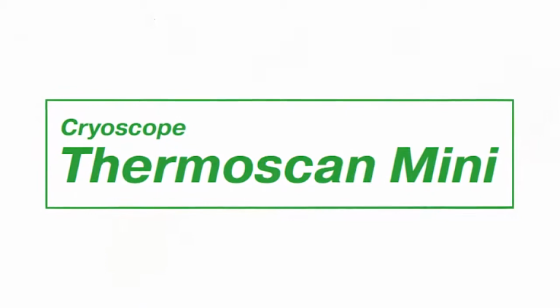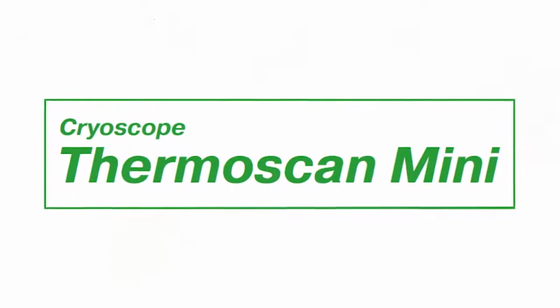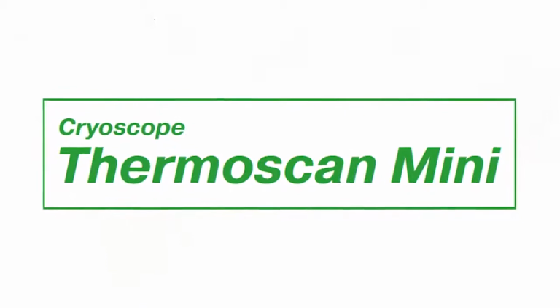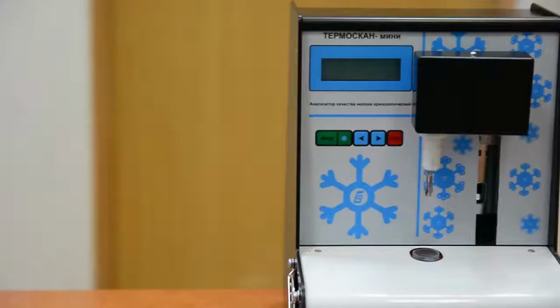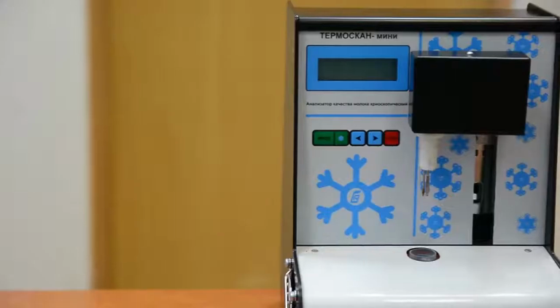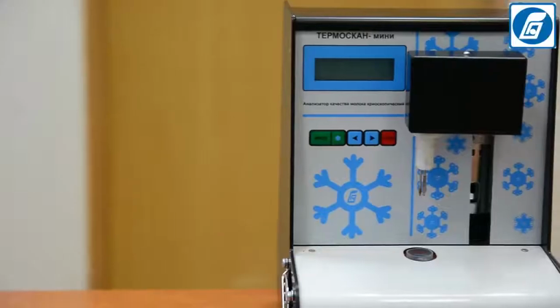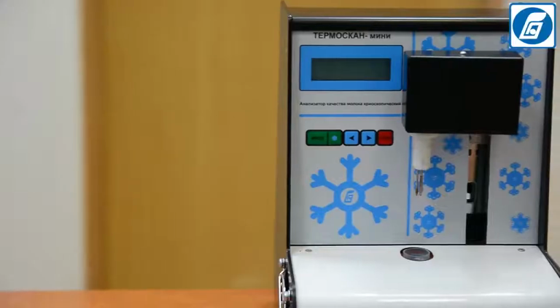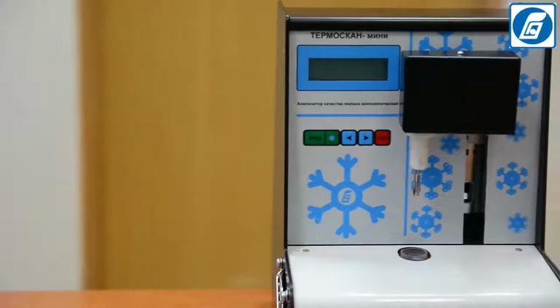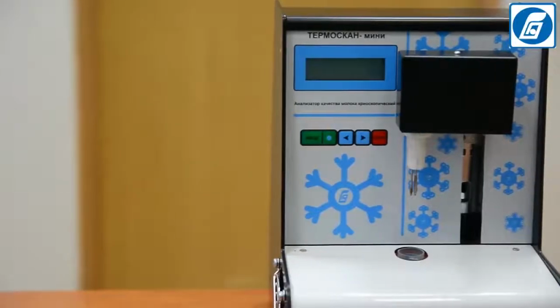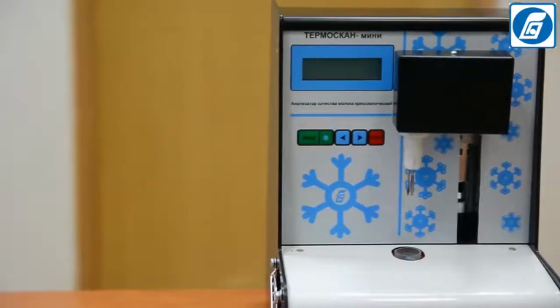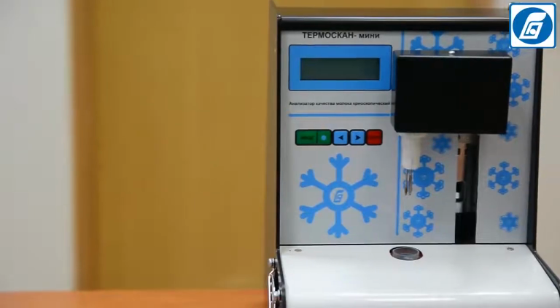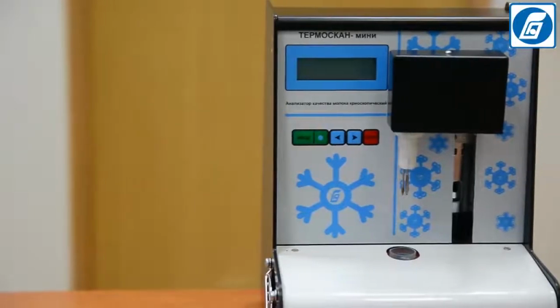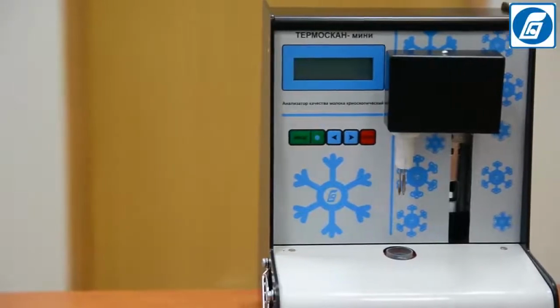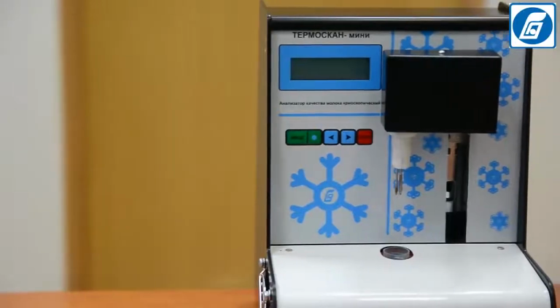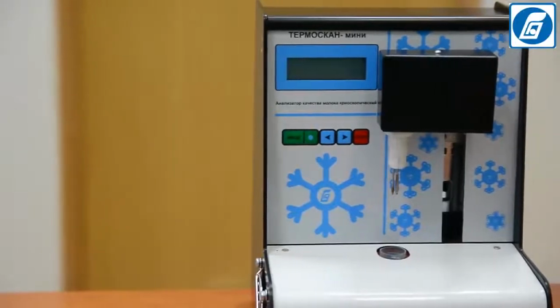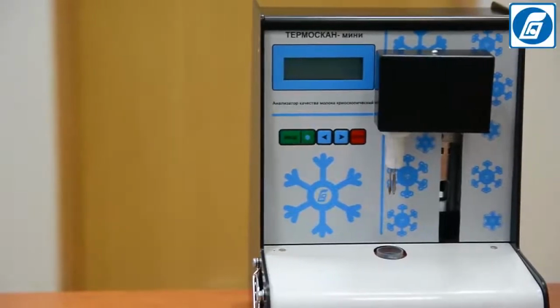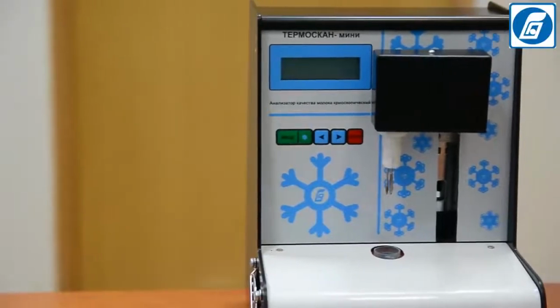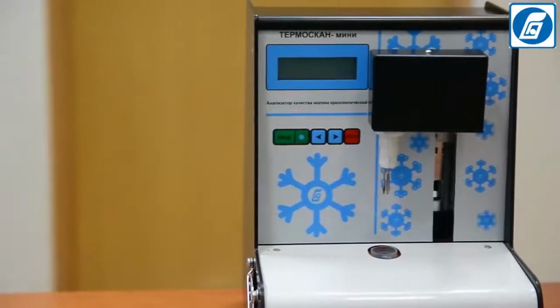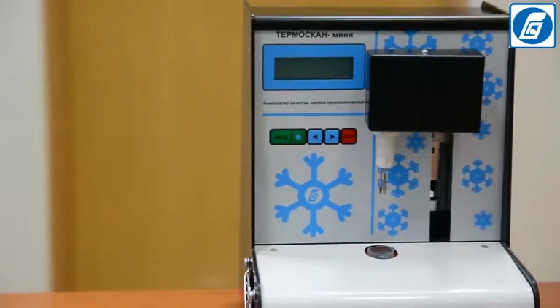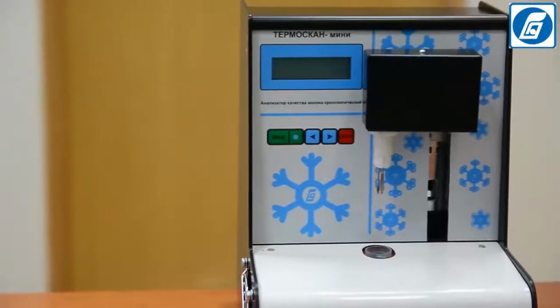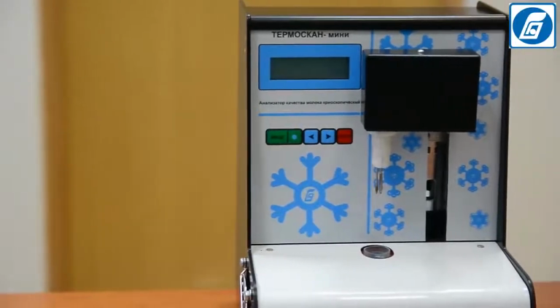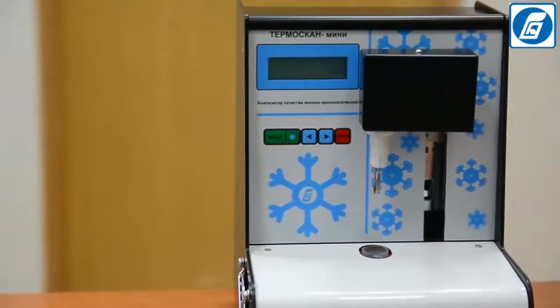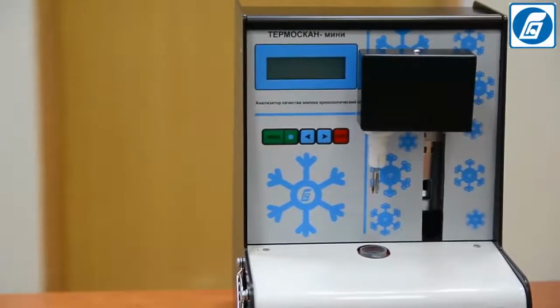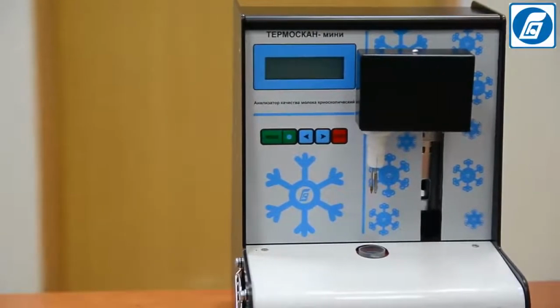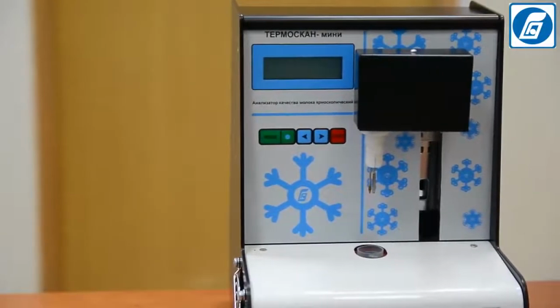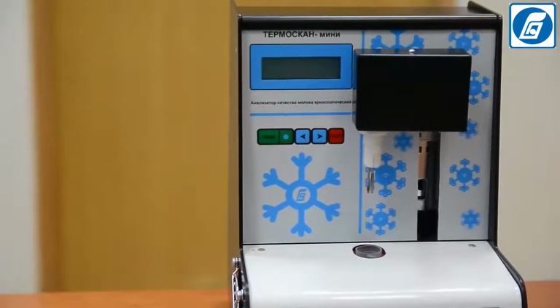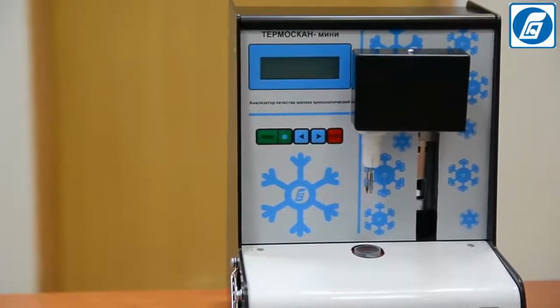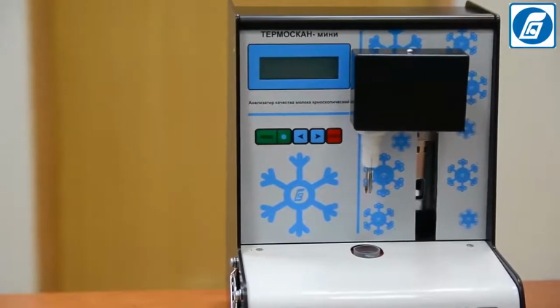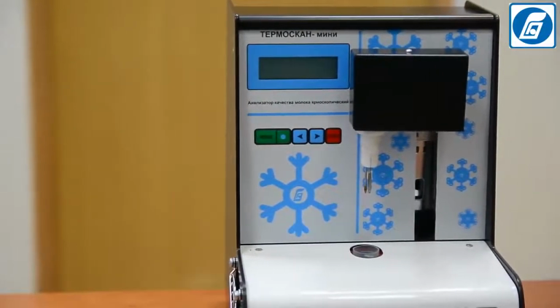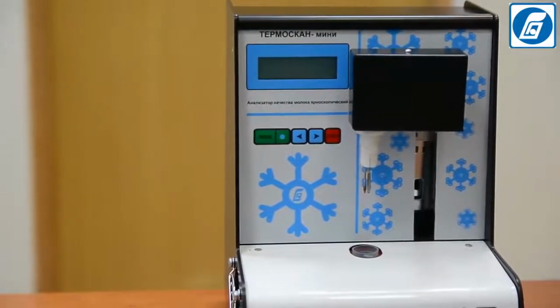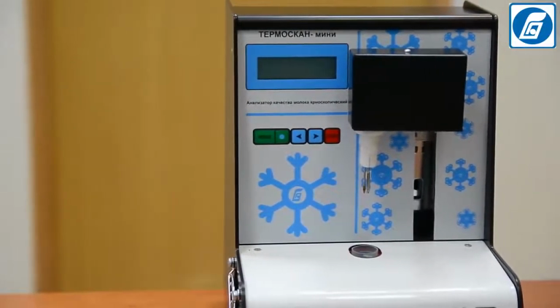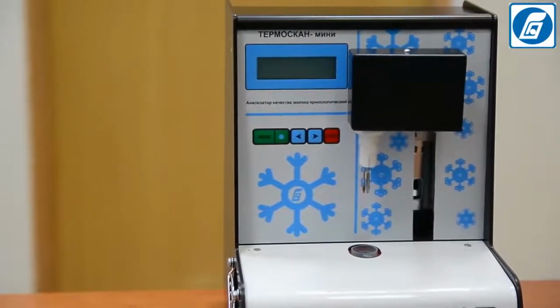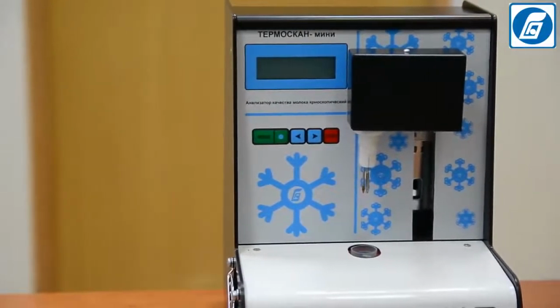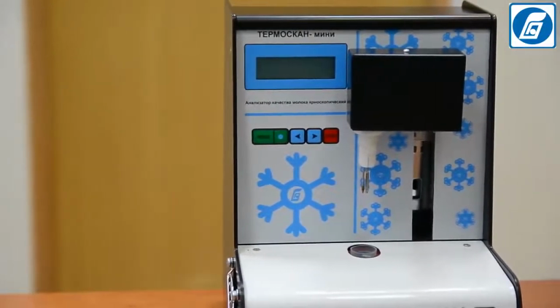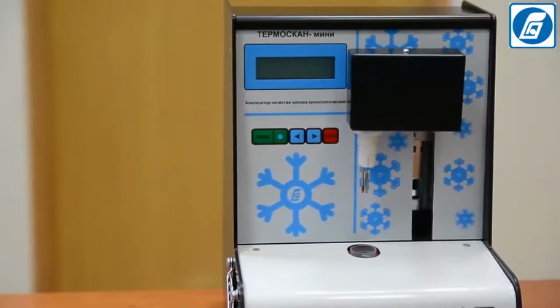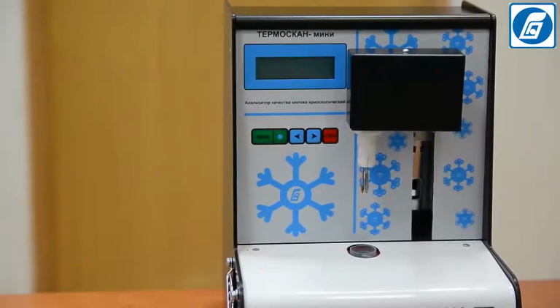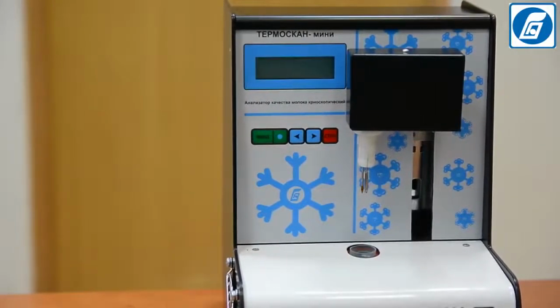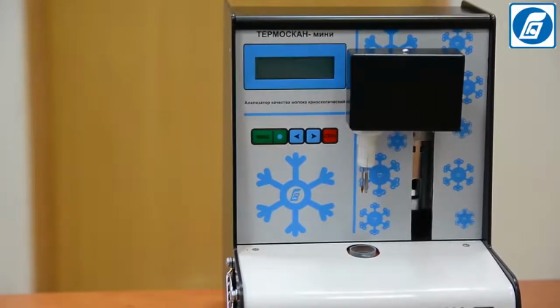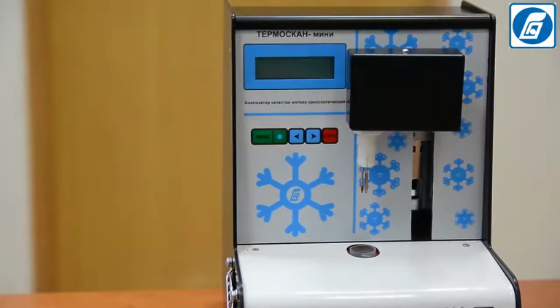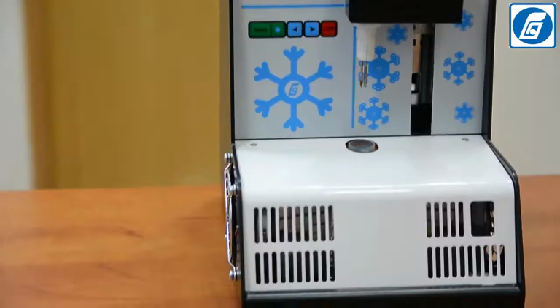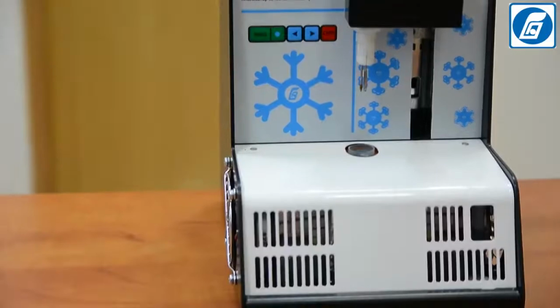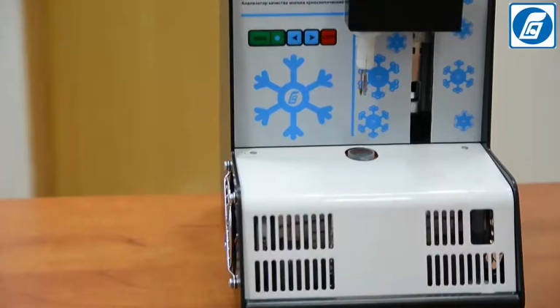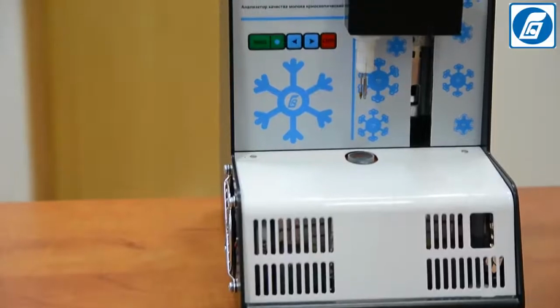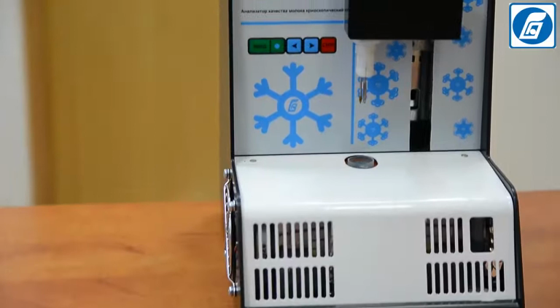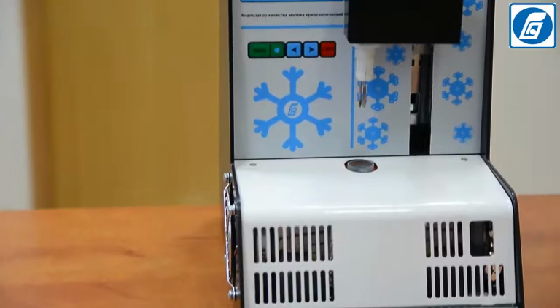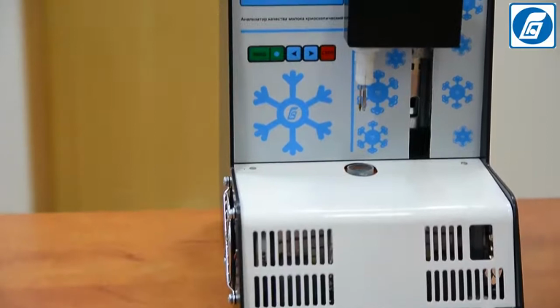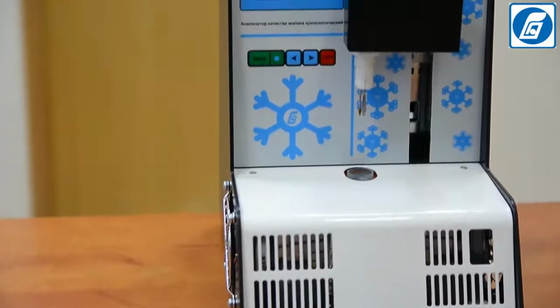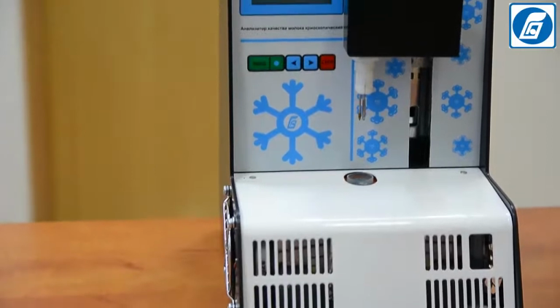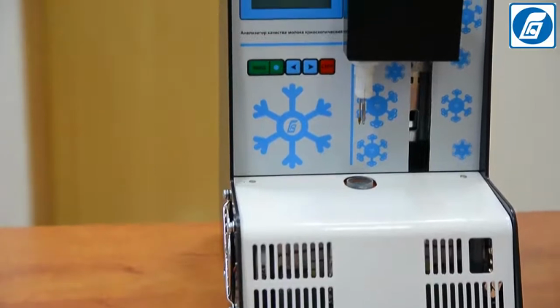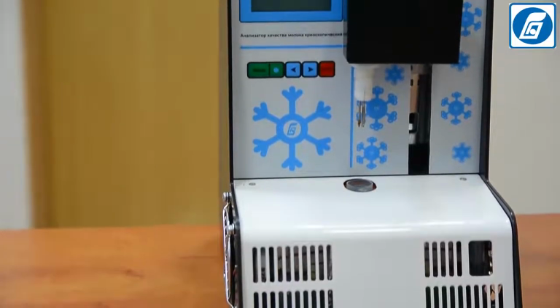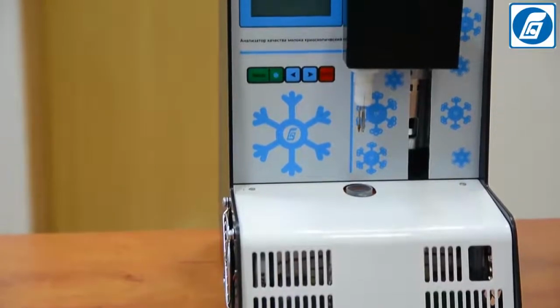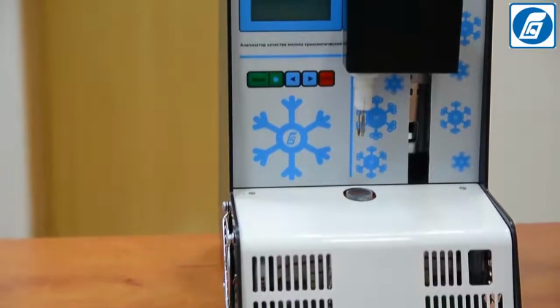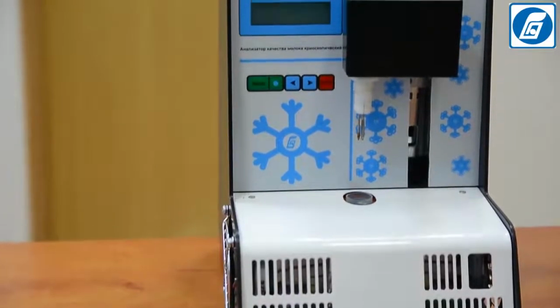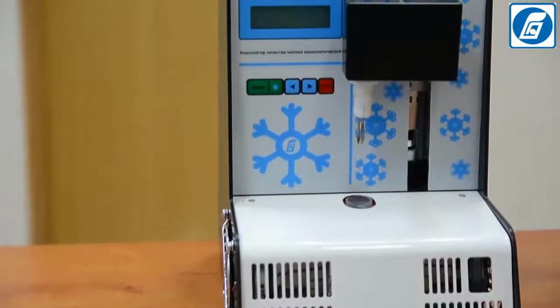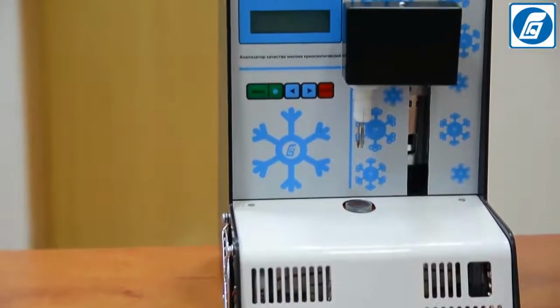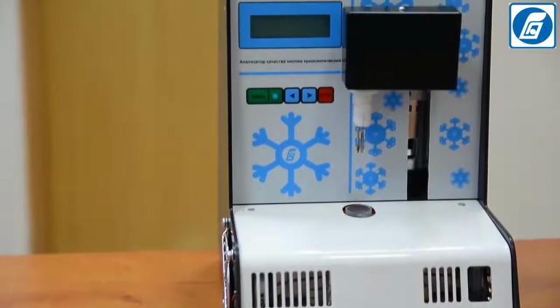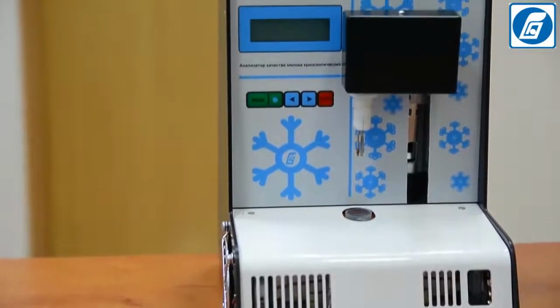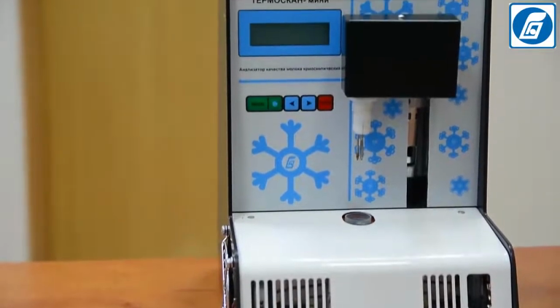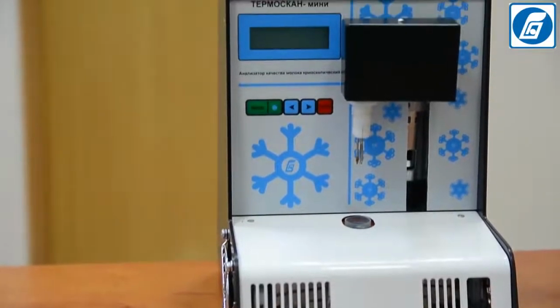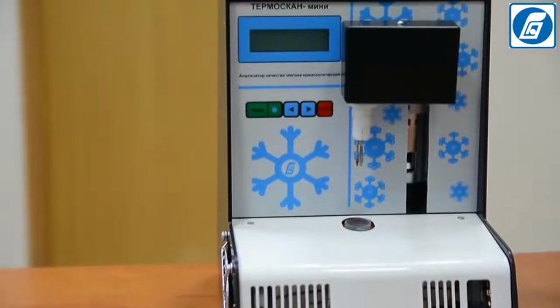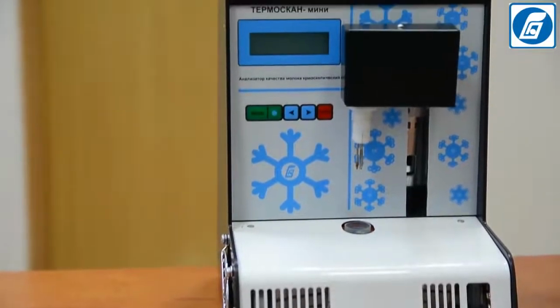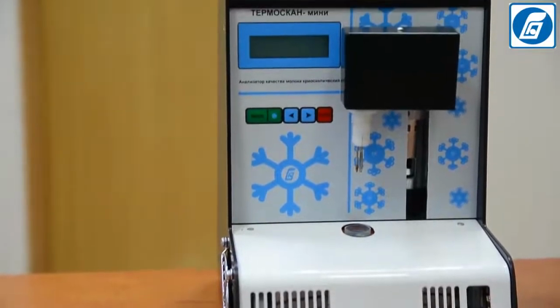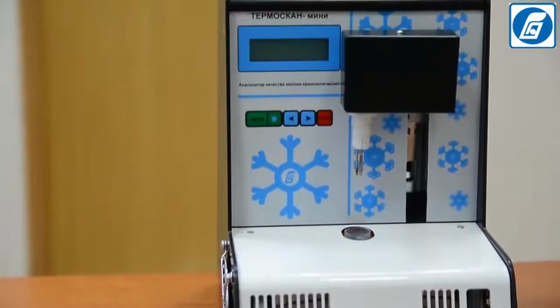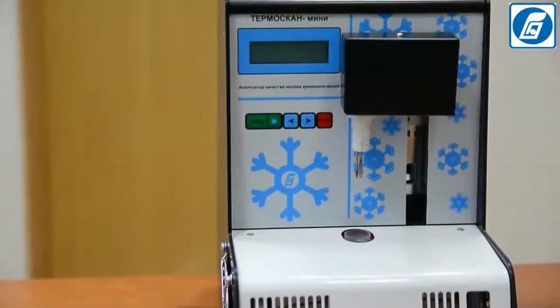We are glad to introduce the newest model among the cryoscopes available today — Temascan Mini, produced by SIVA-GROPRIBOR.